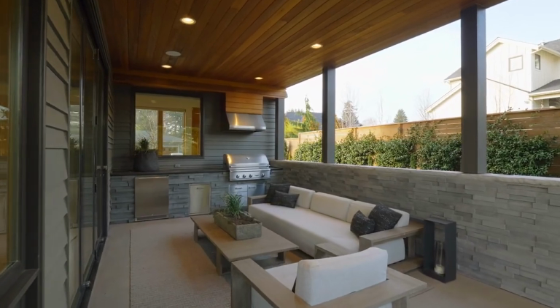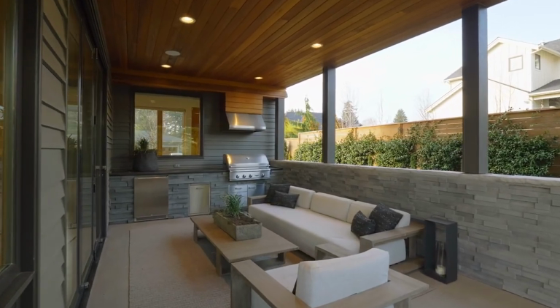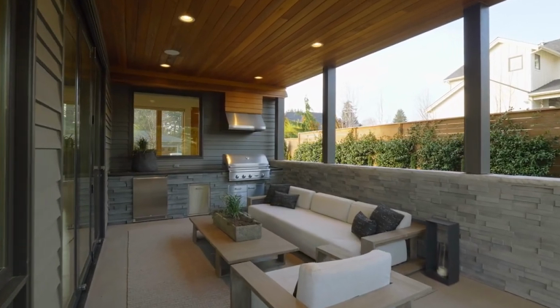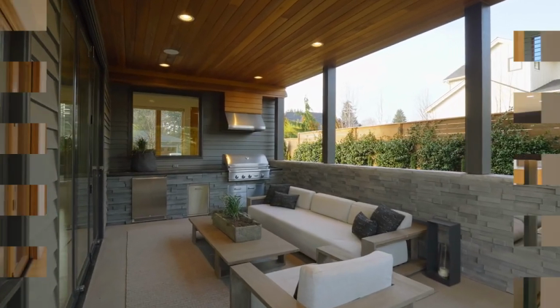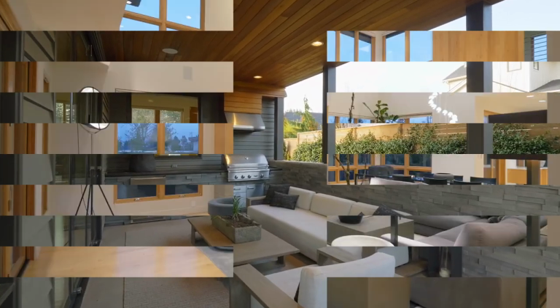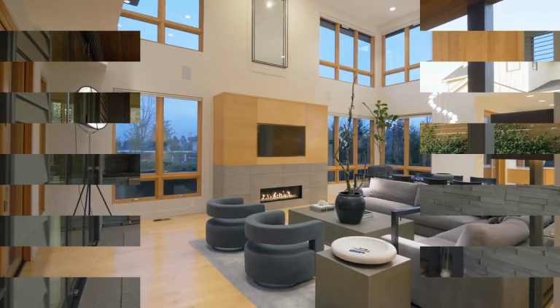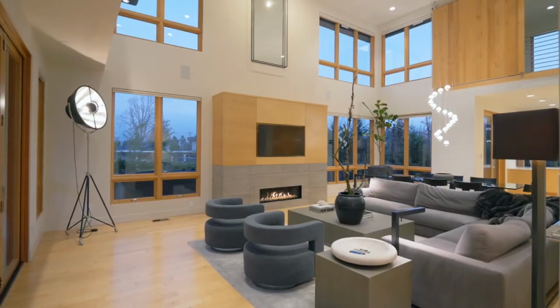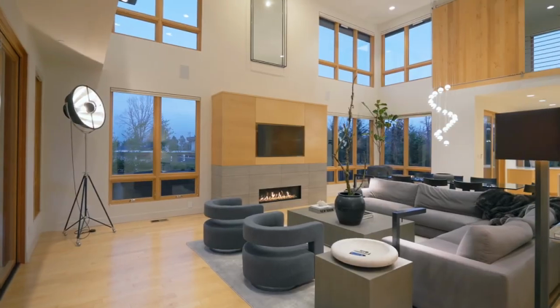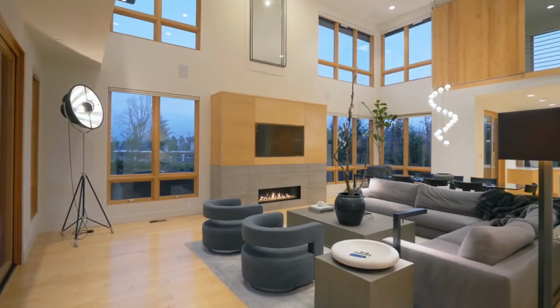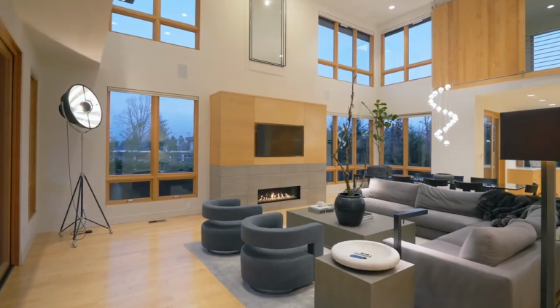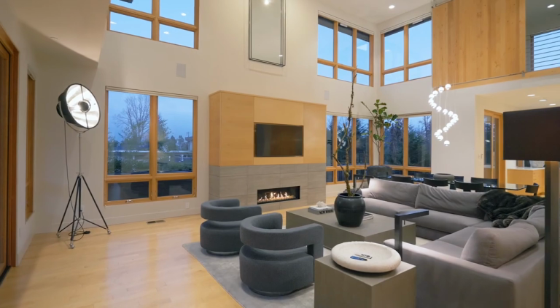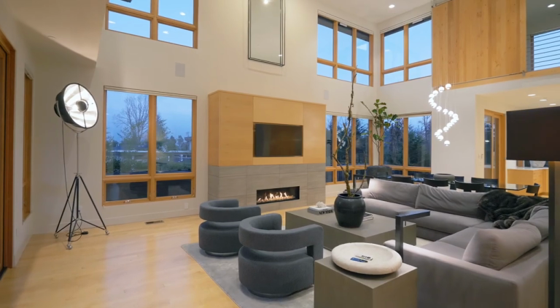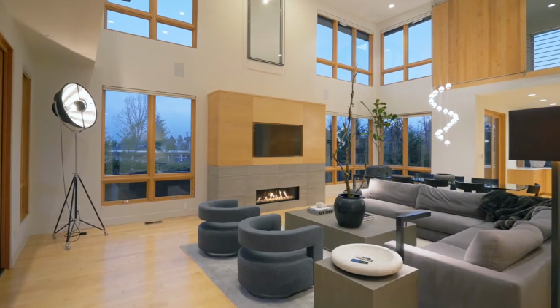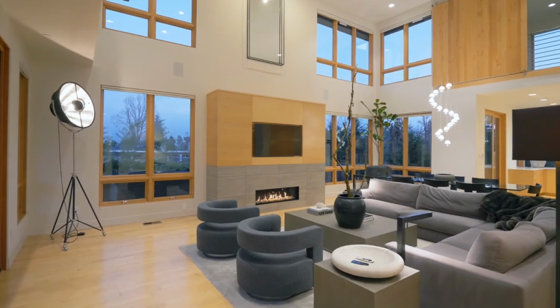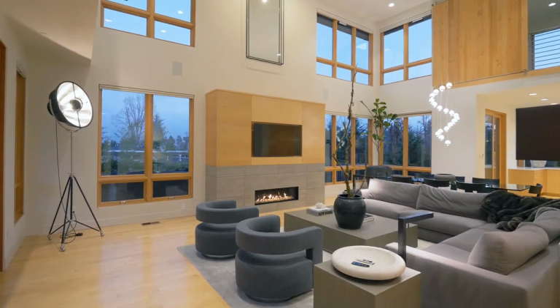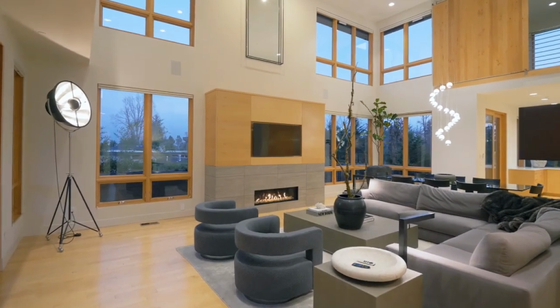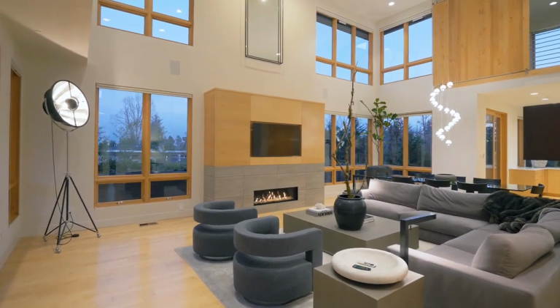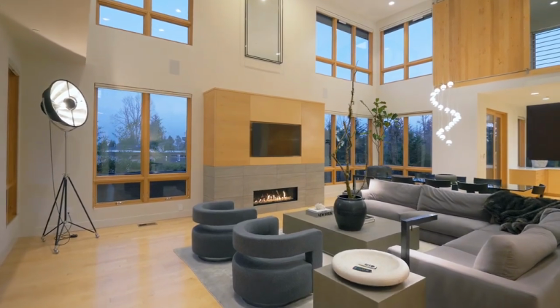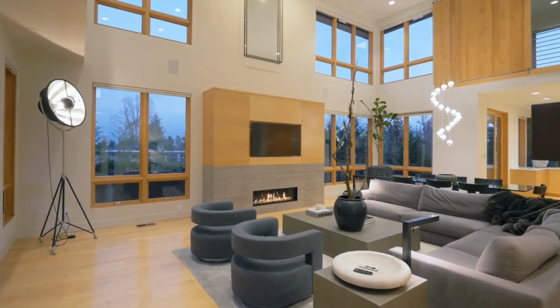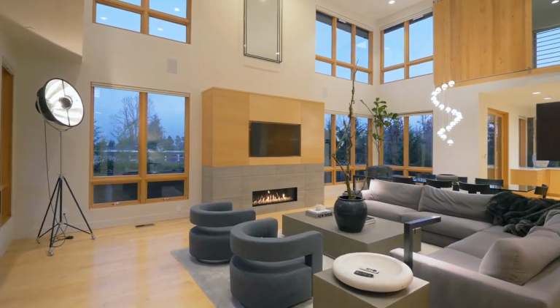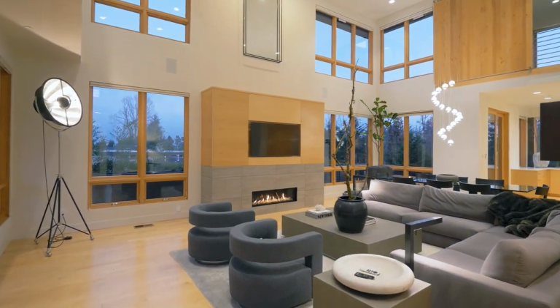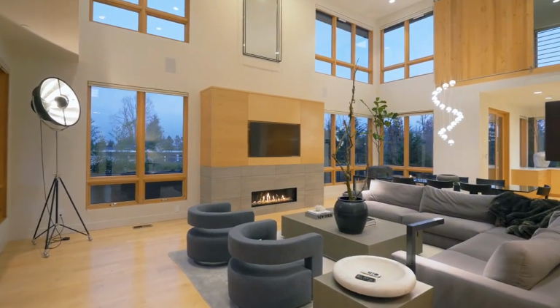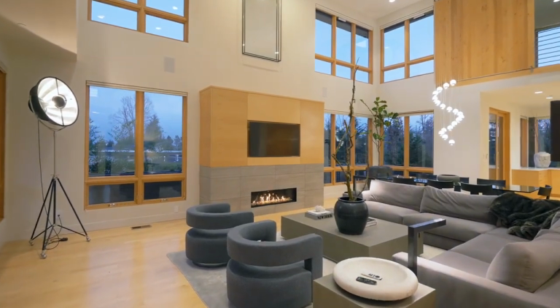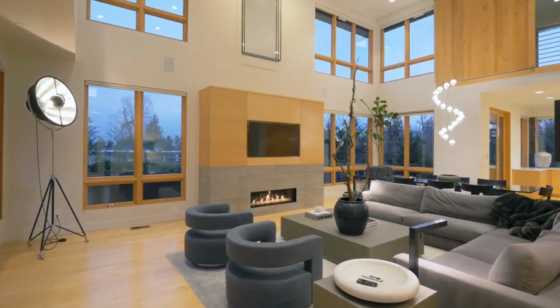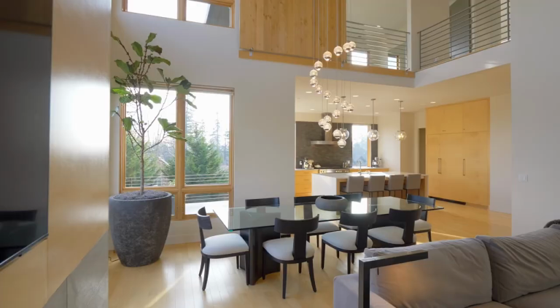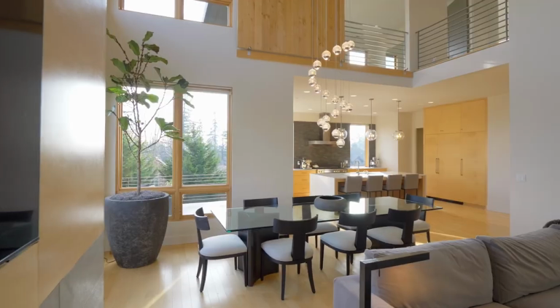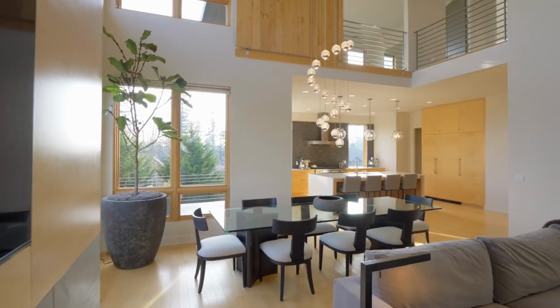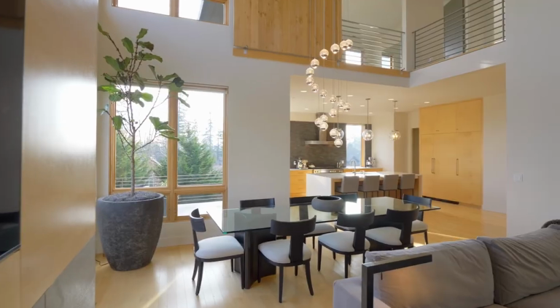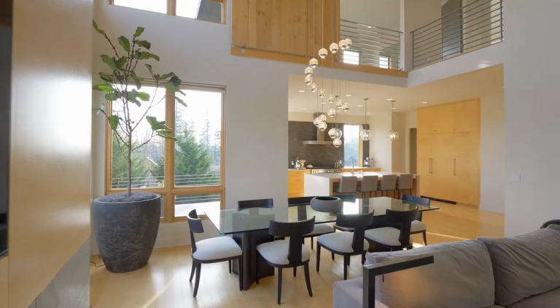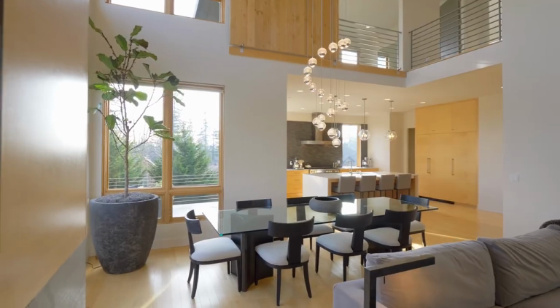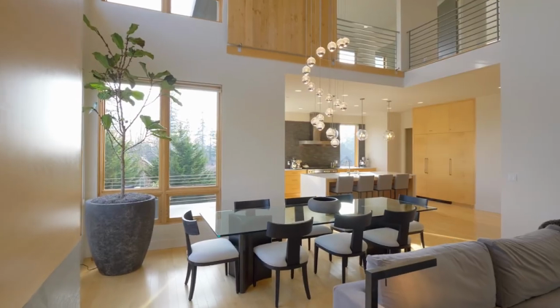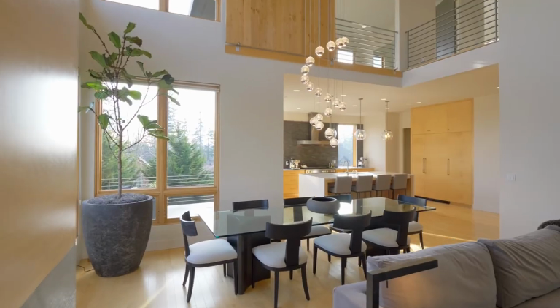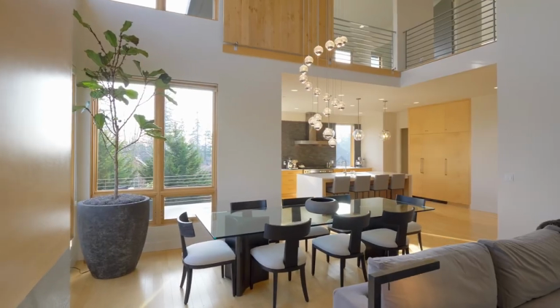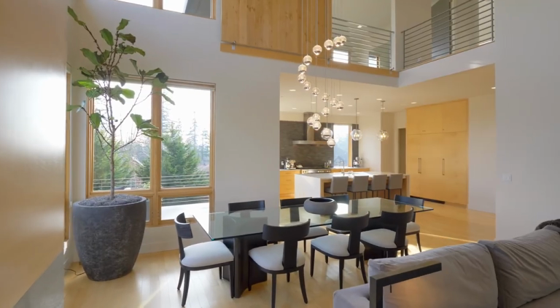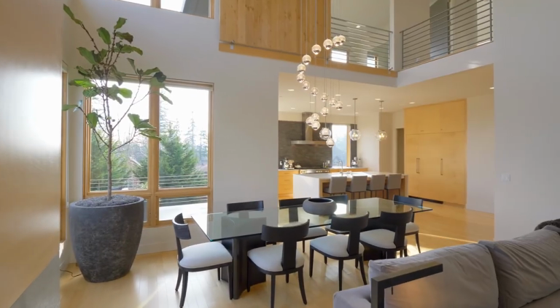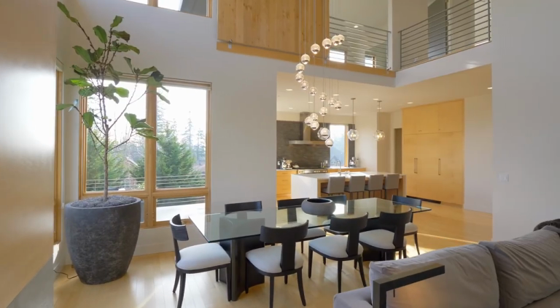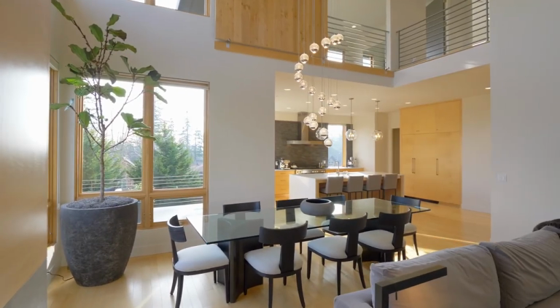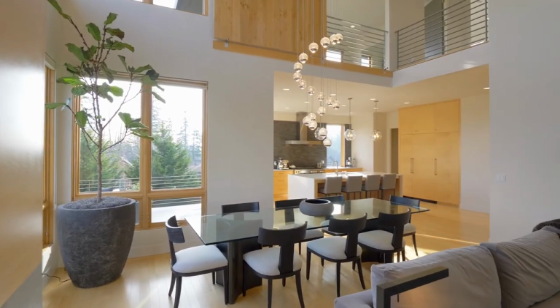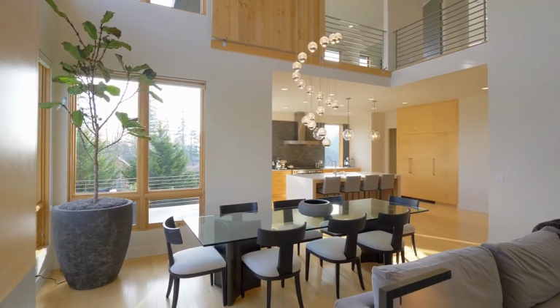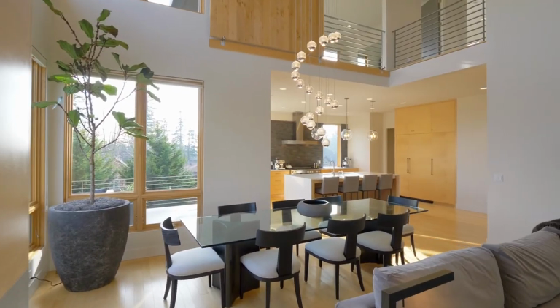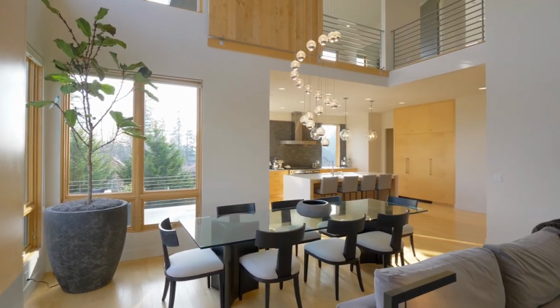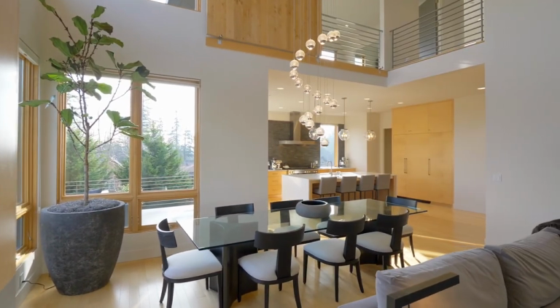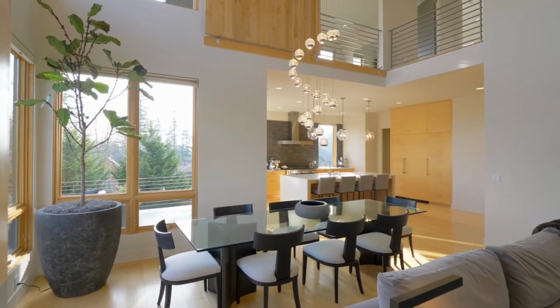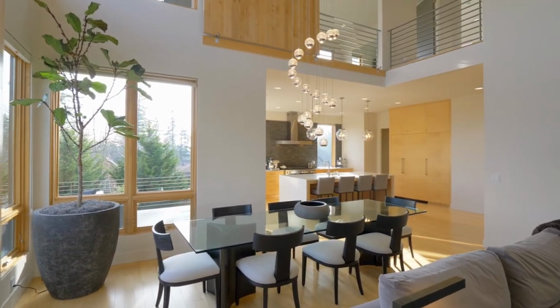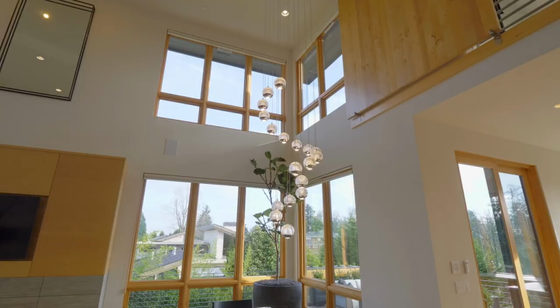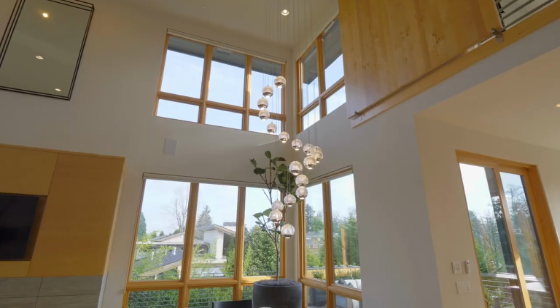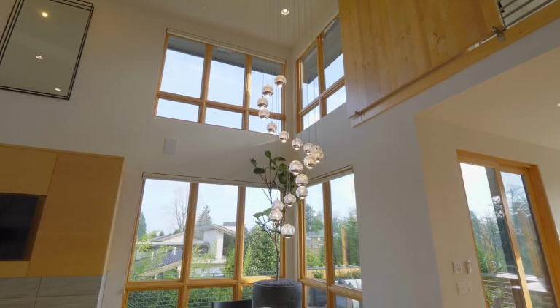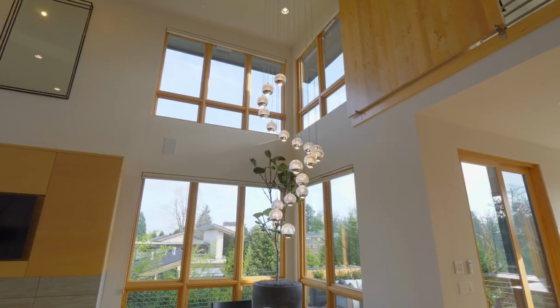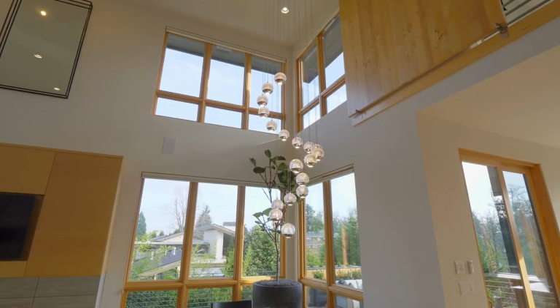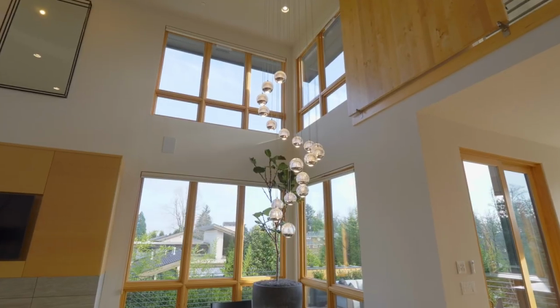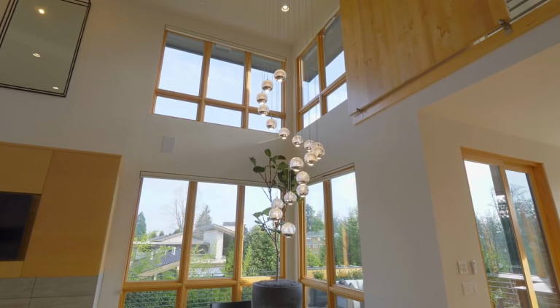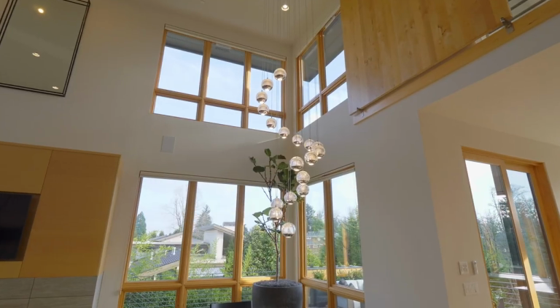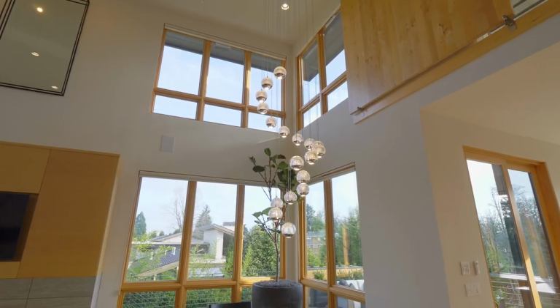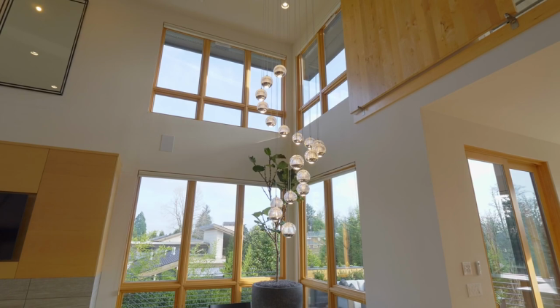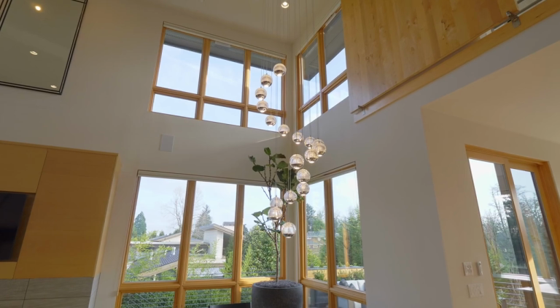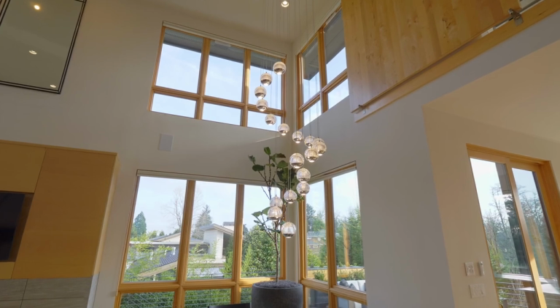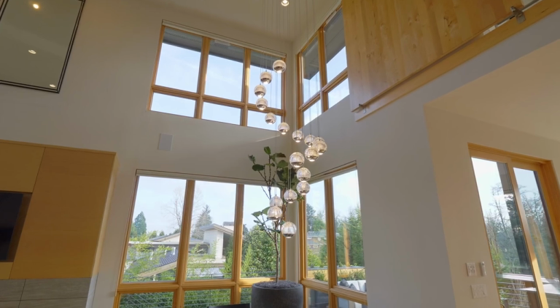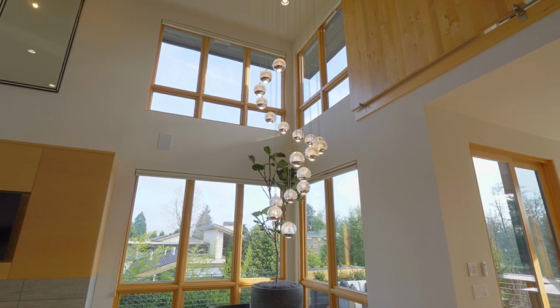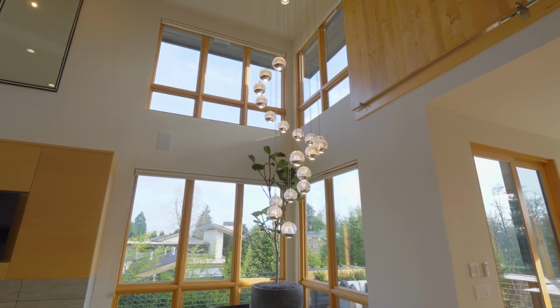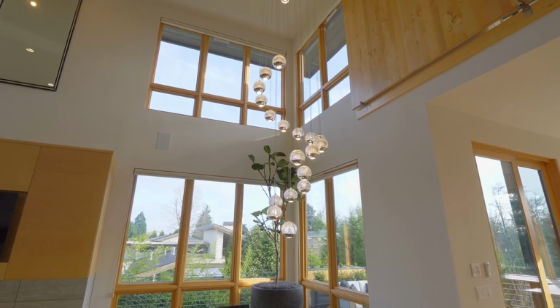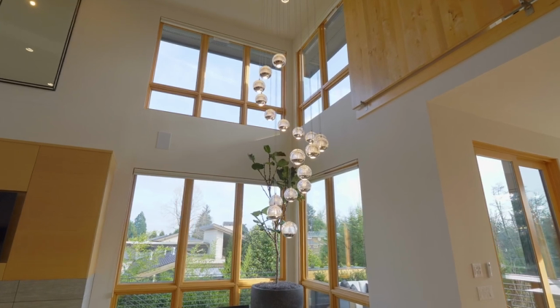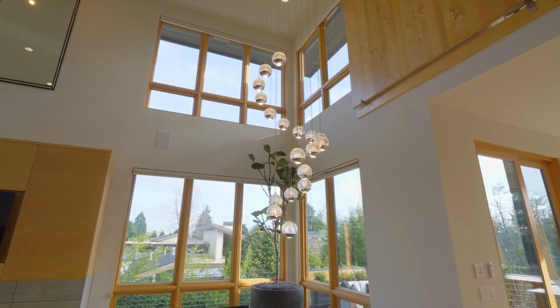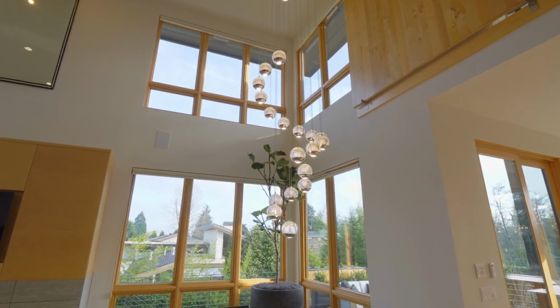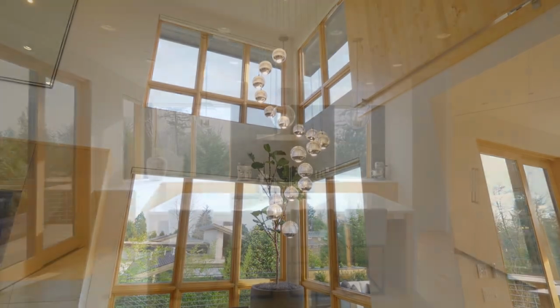The luxurious amenities throughout this home include state-of-the-art smart home features, lighting, and sound systems.